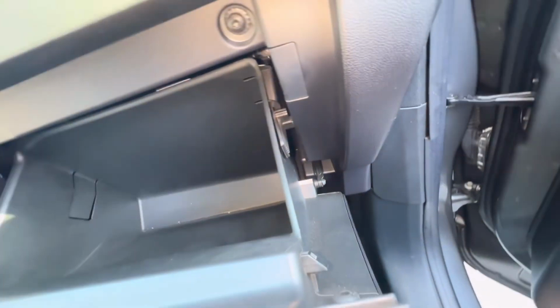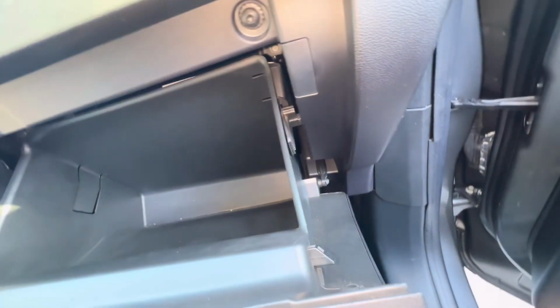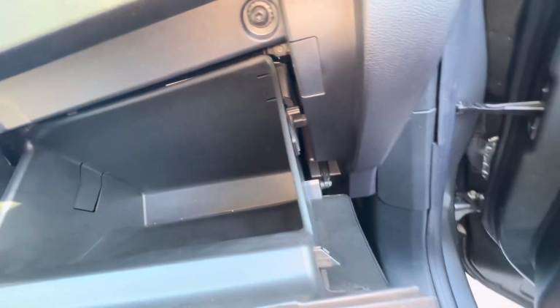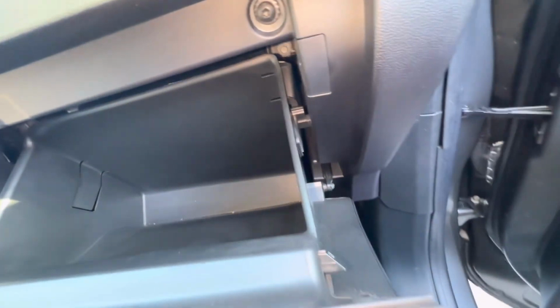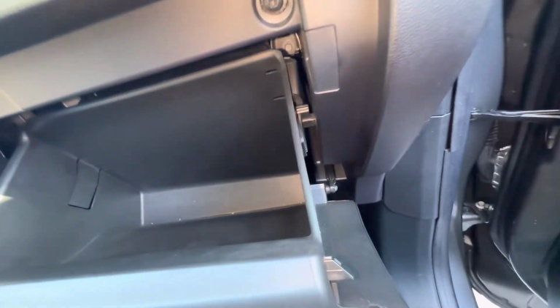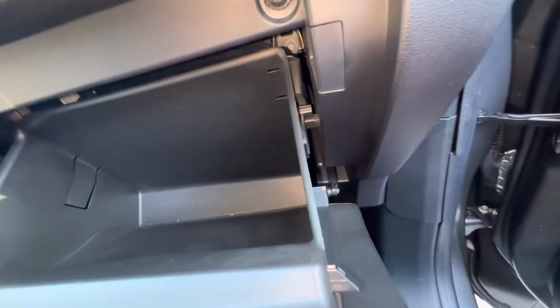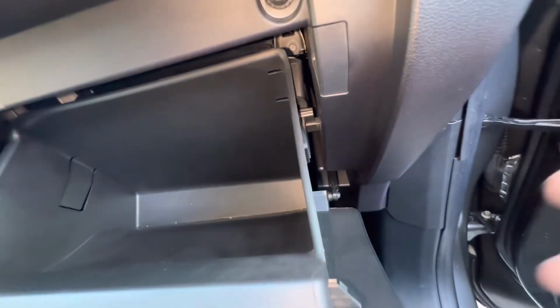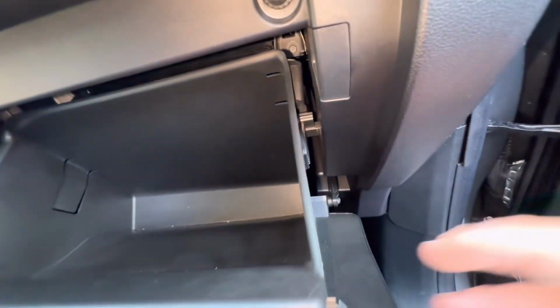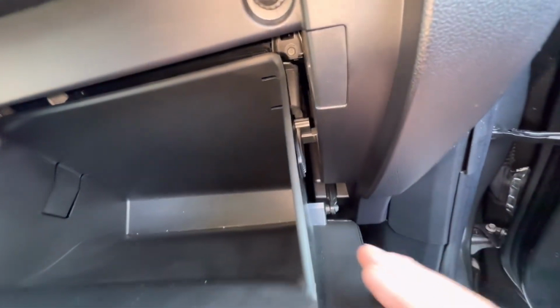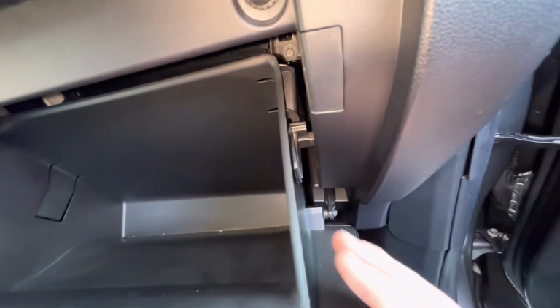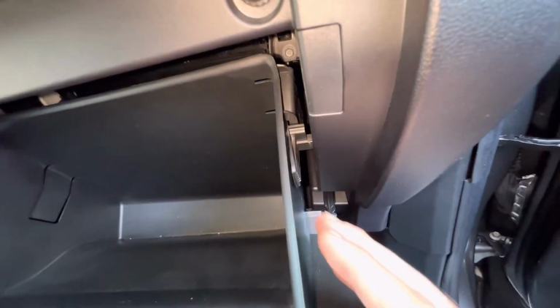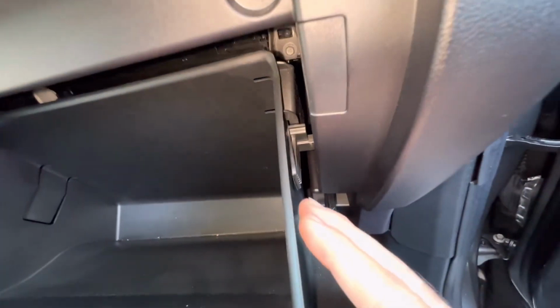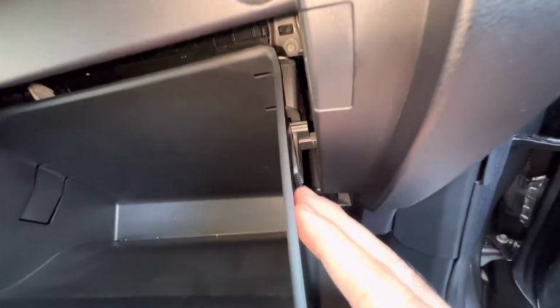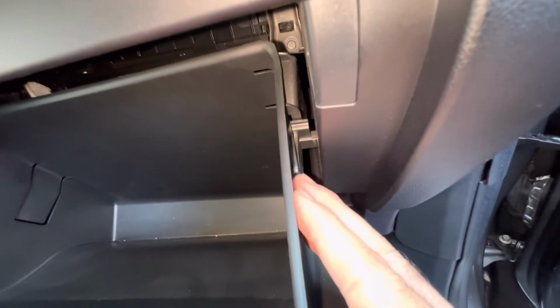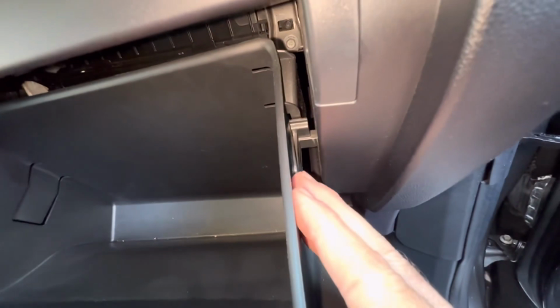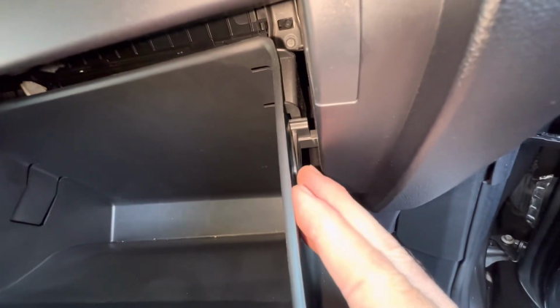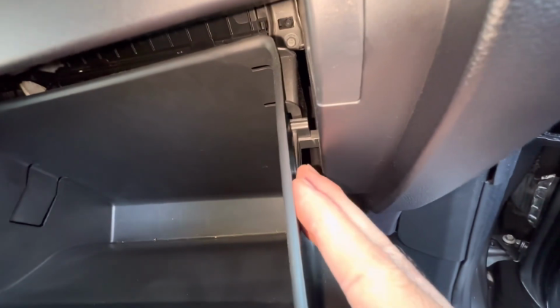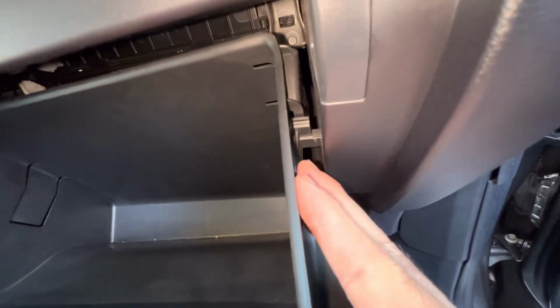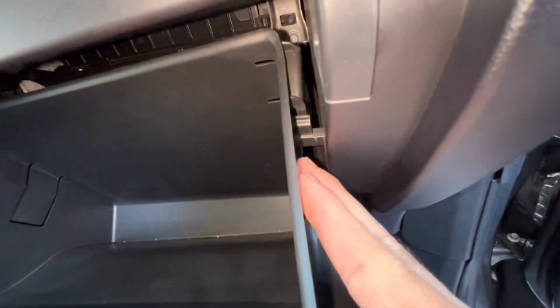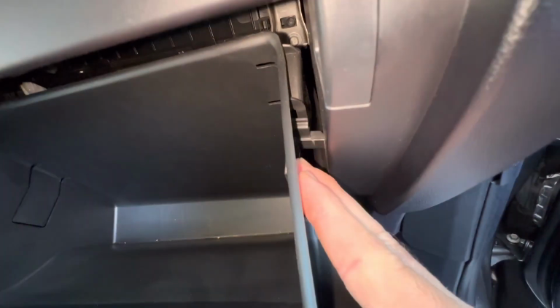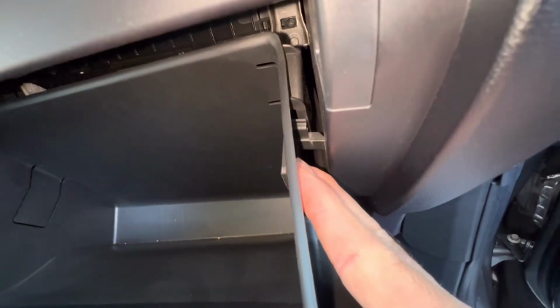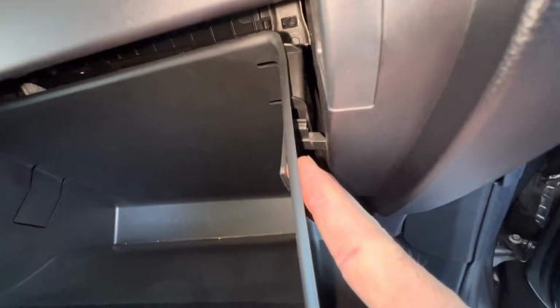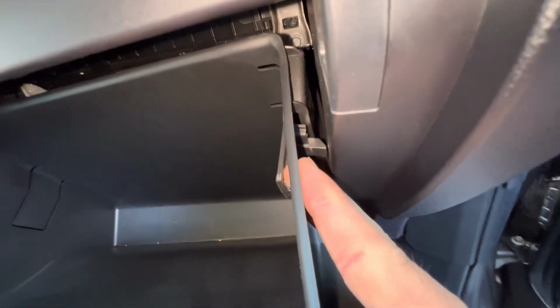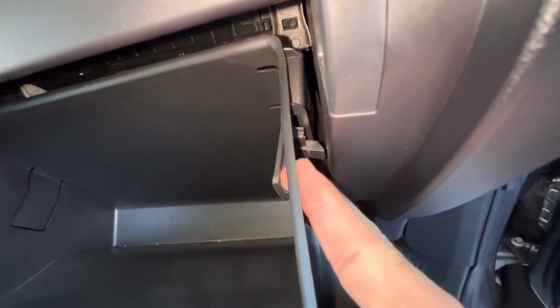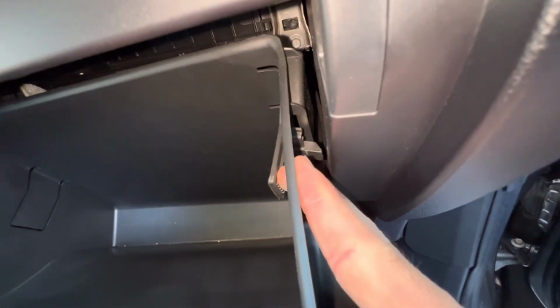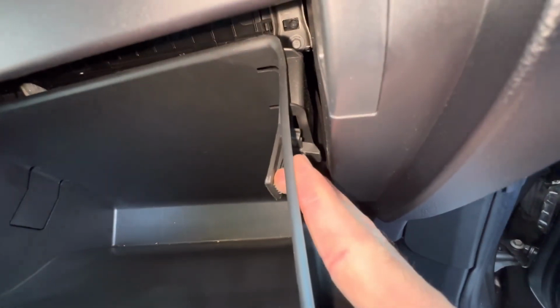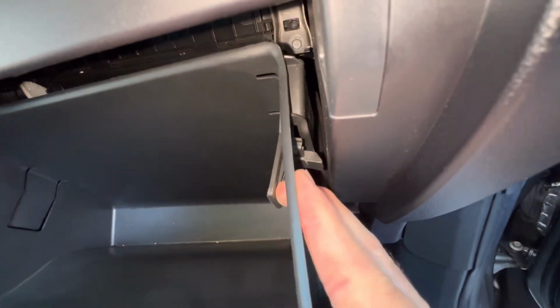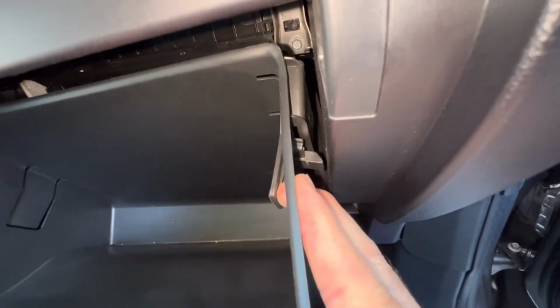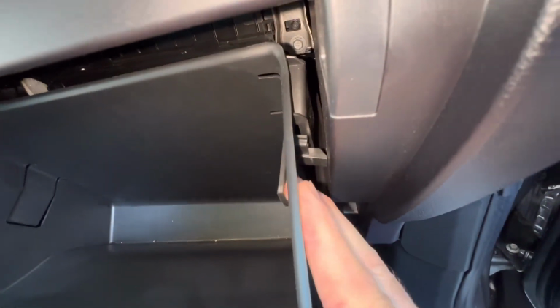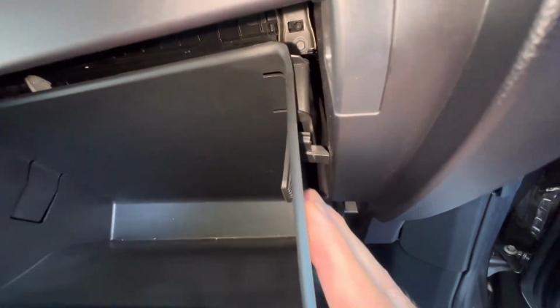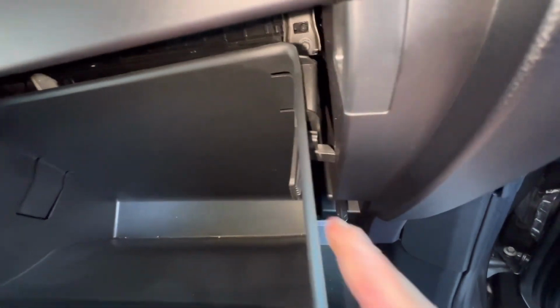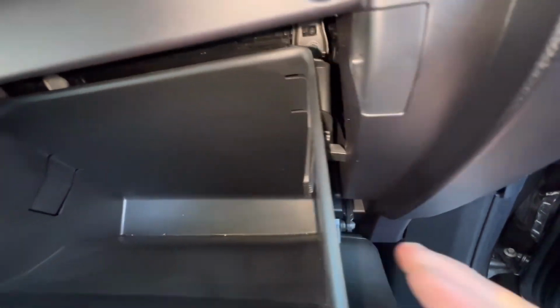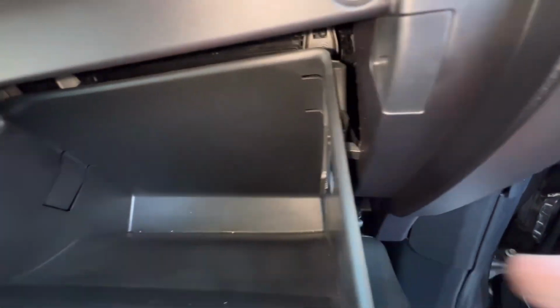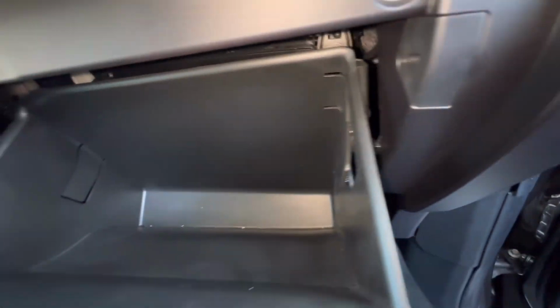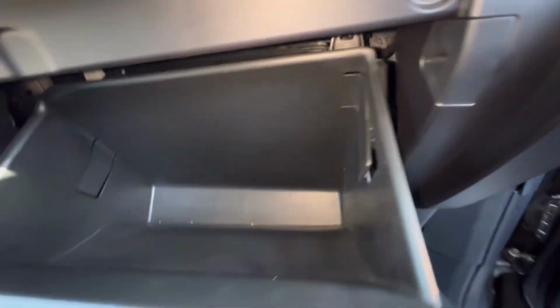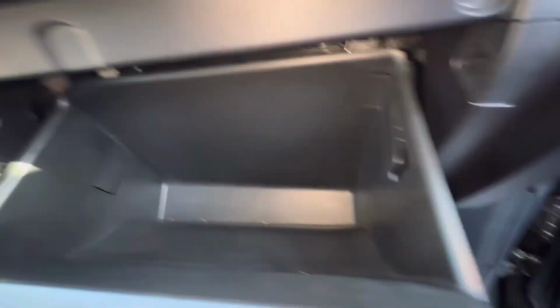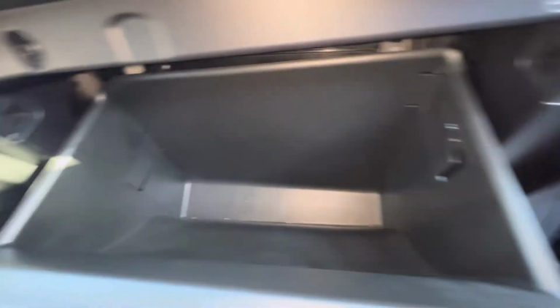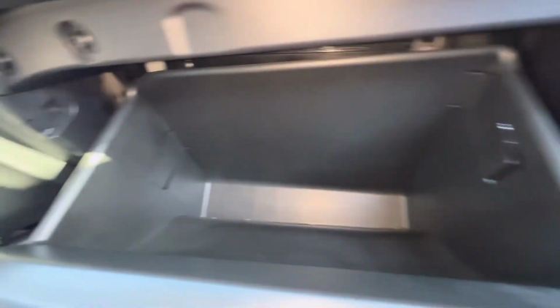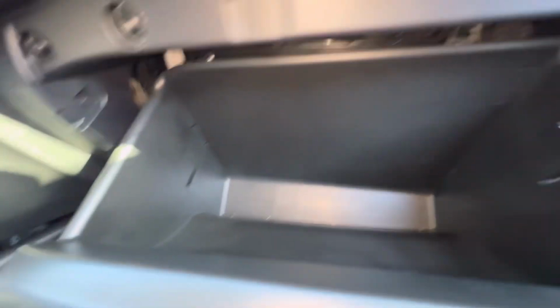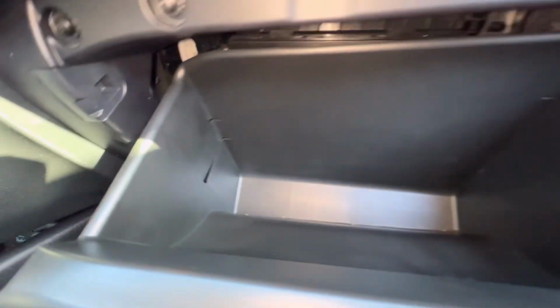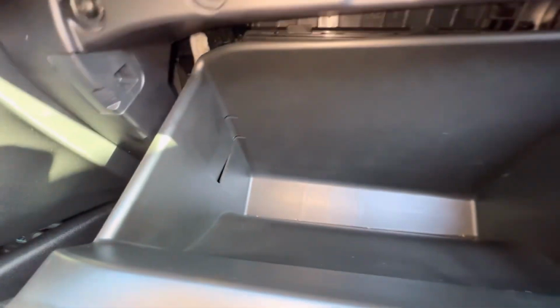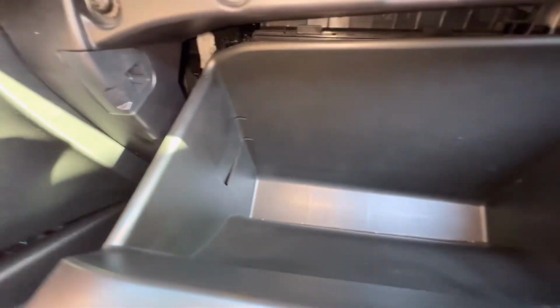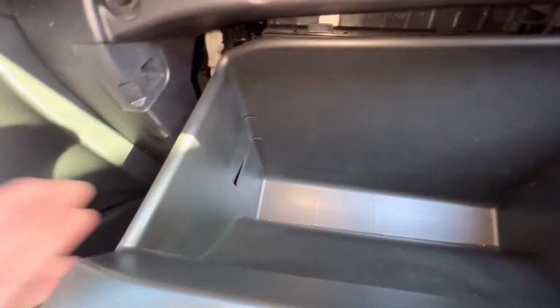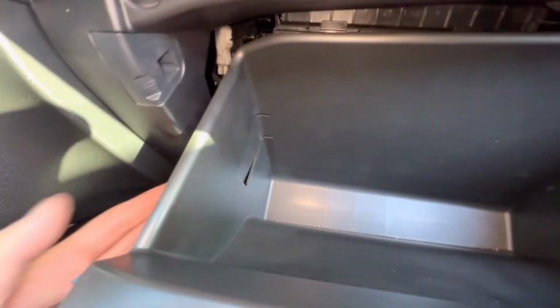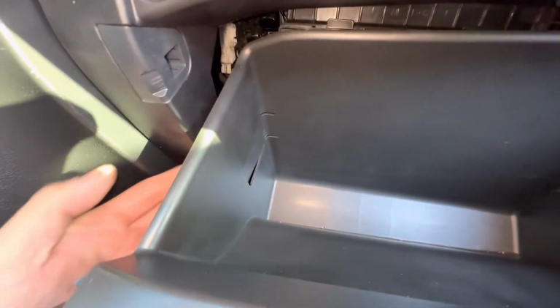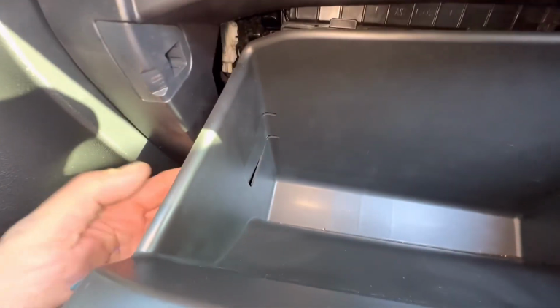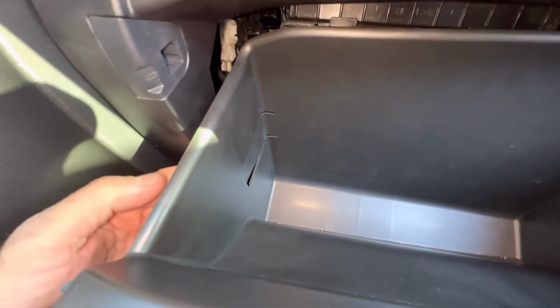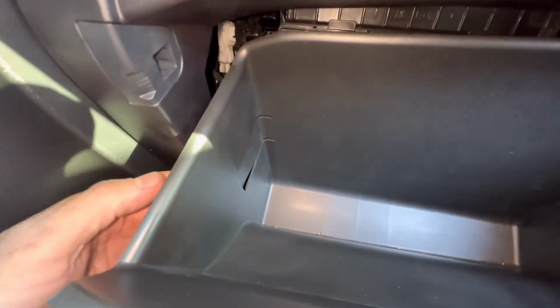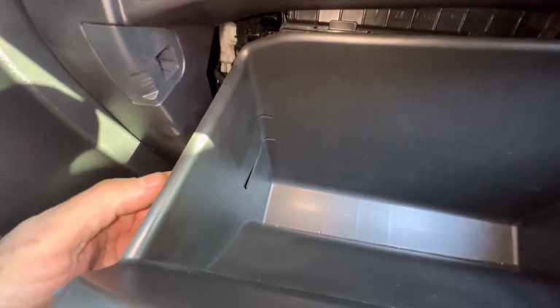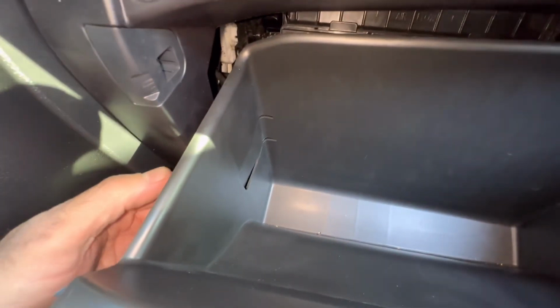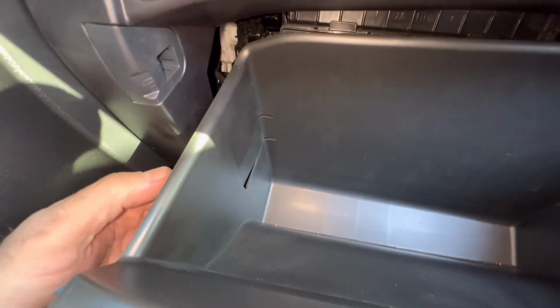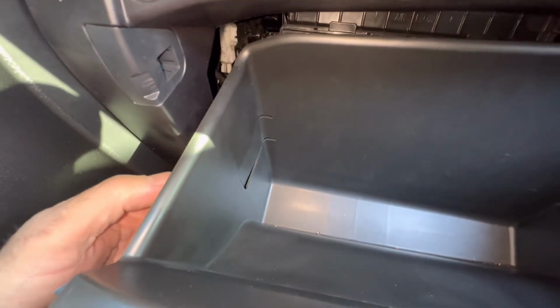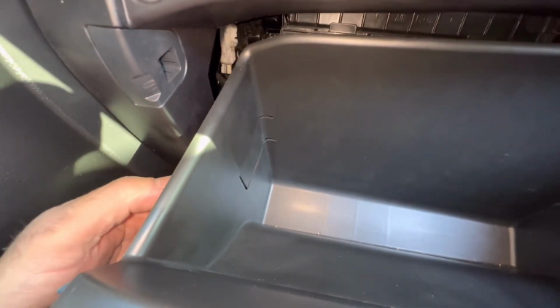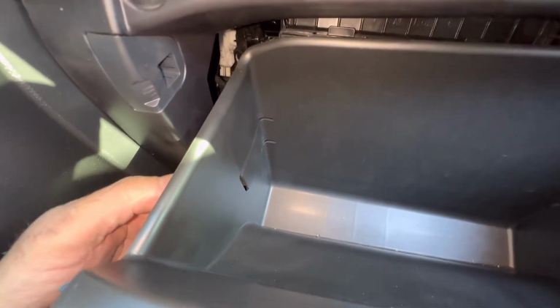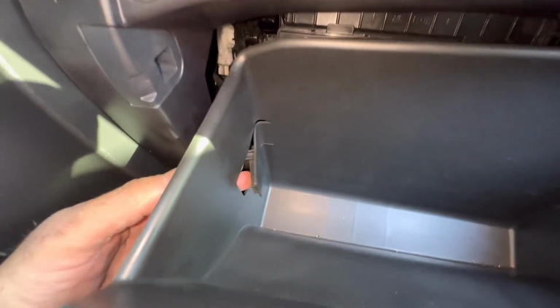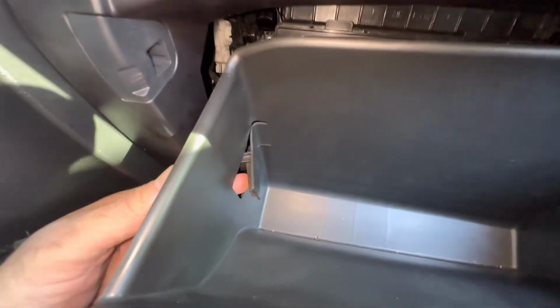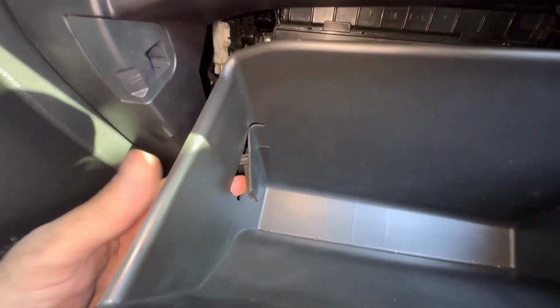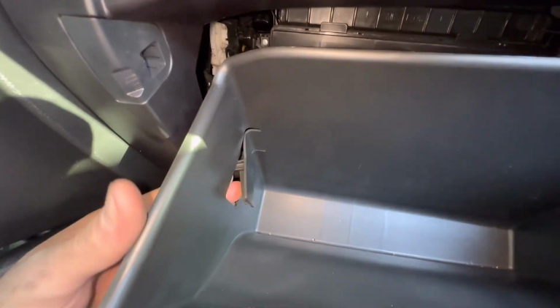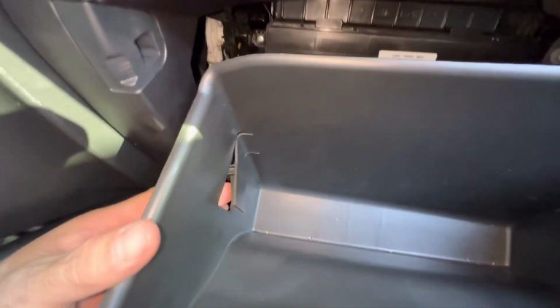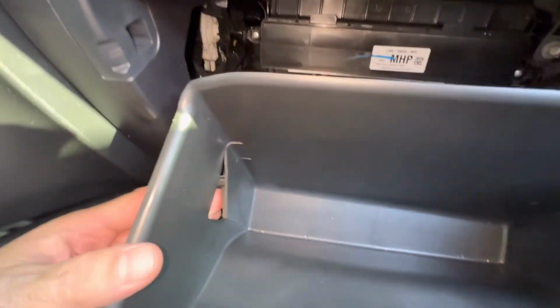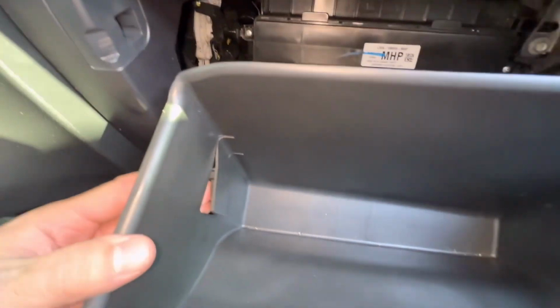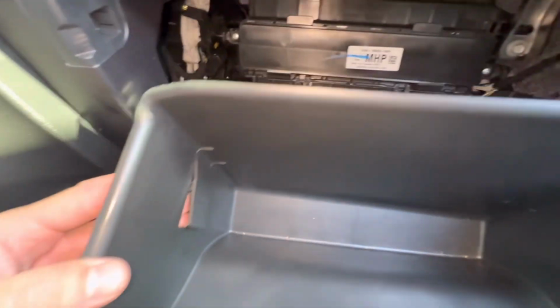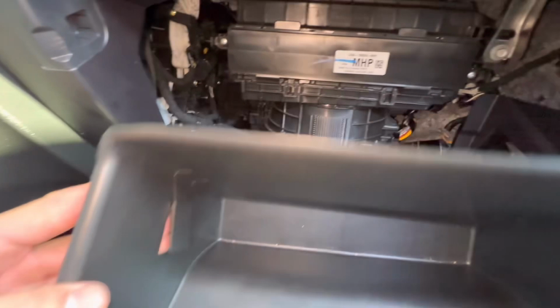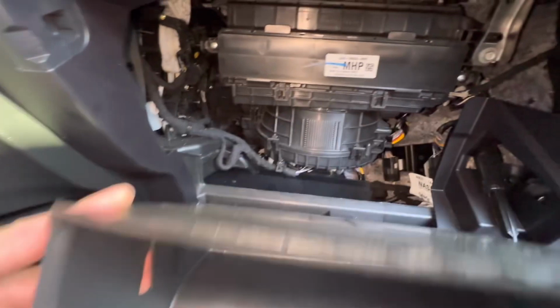Now we're going to need to push these stoppers in so the glove box will come down. Let's push on both sides.